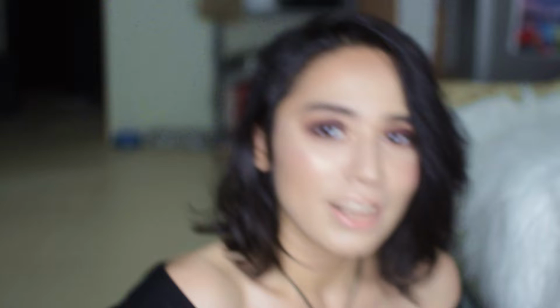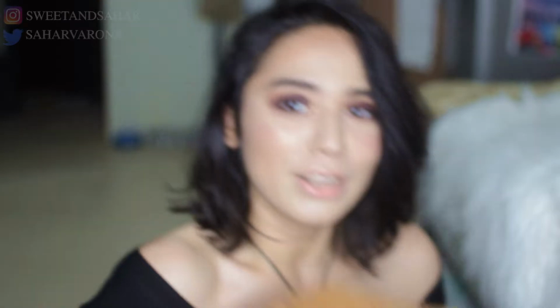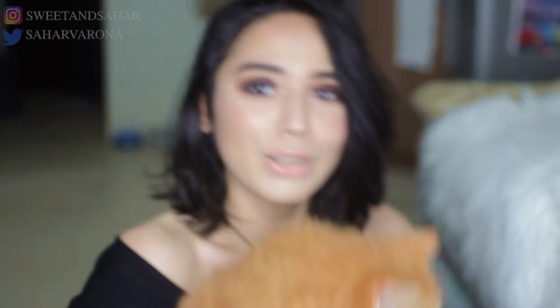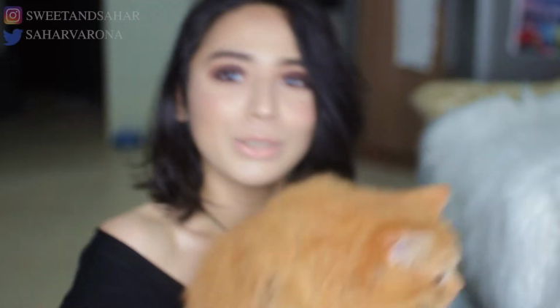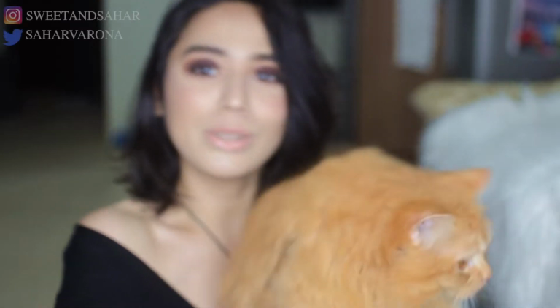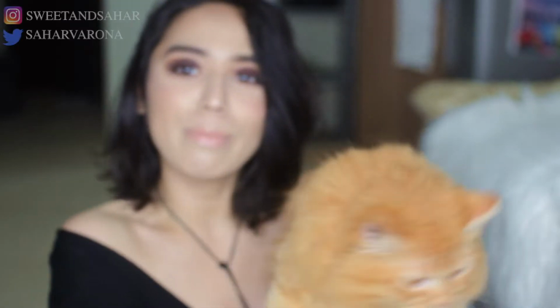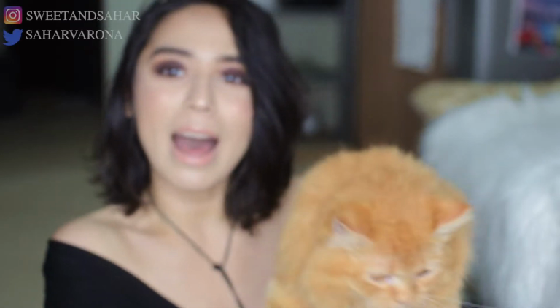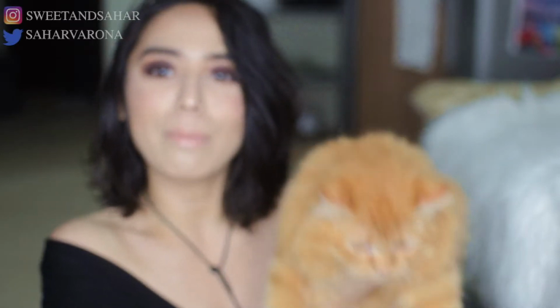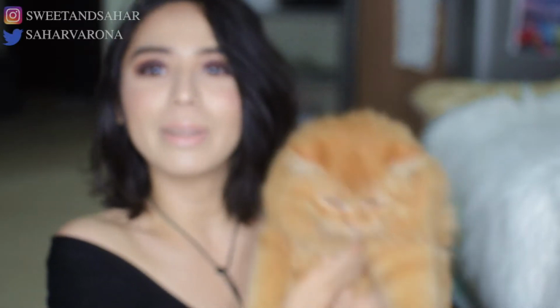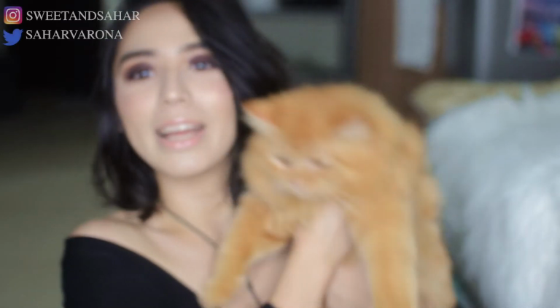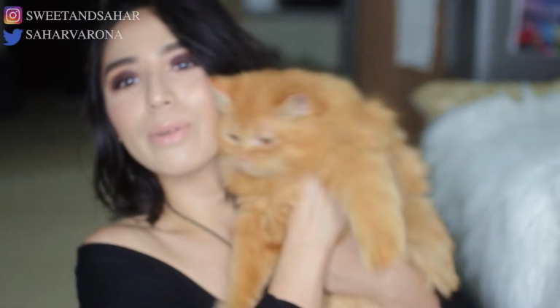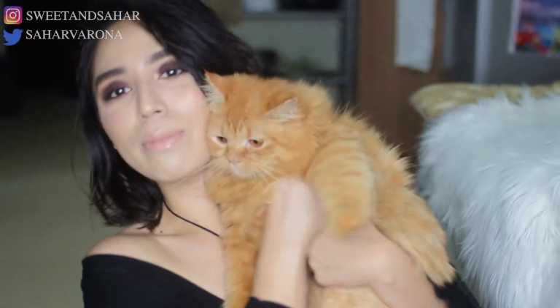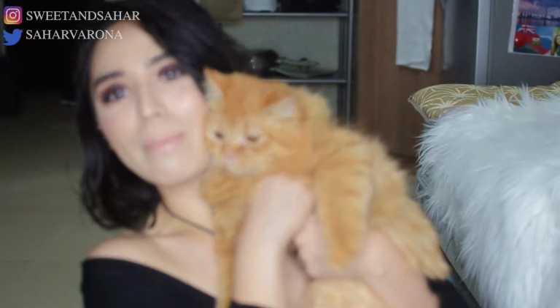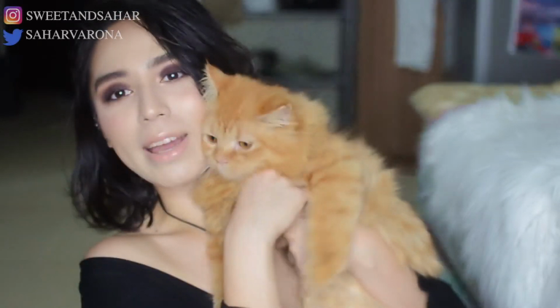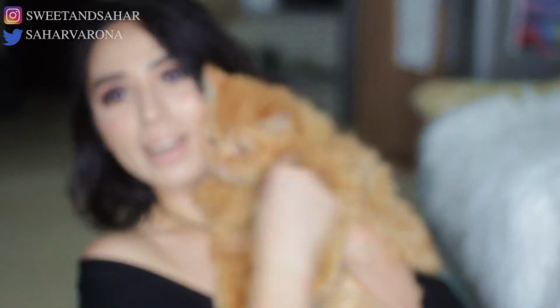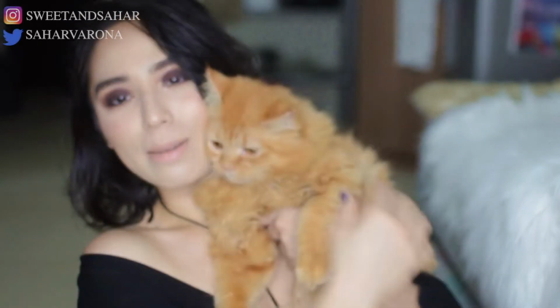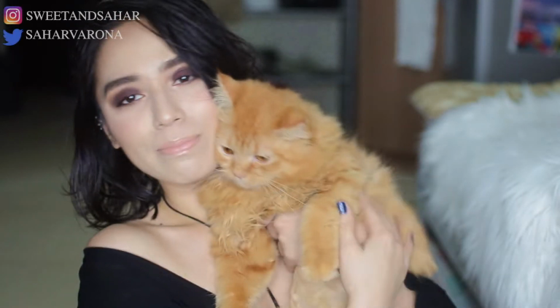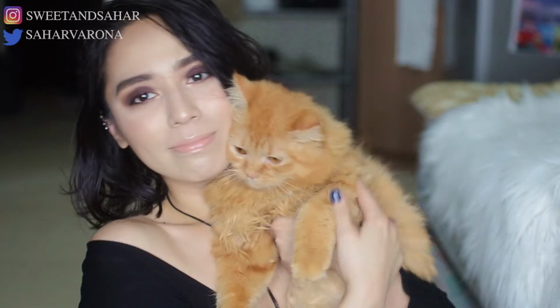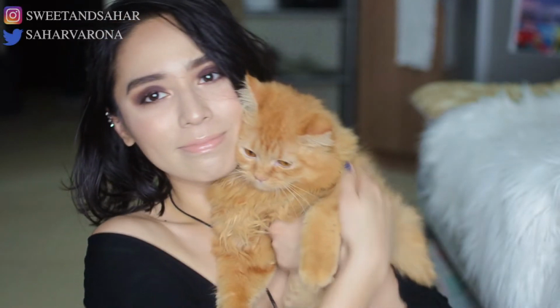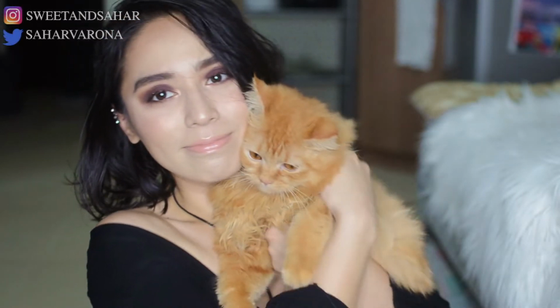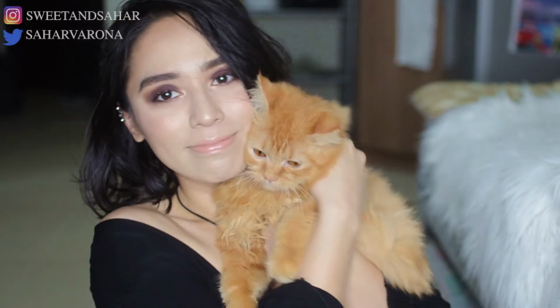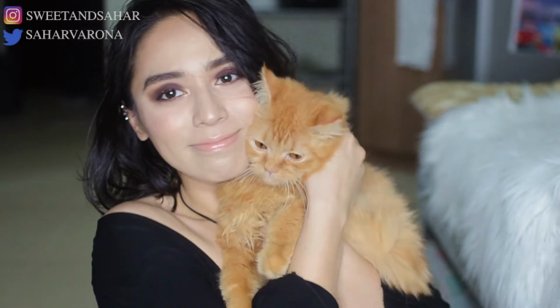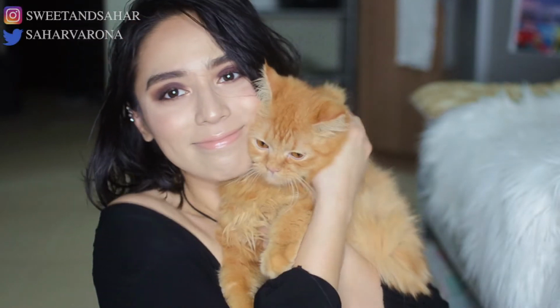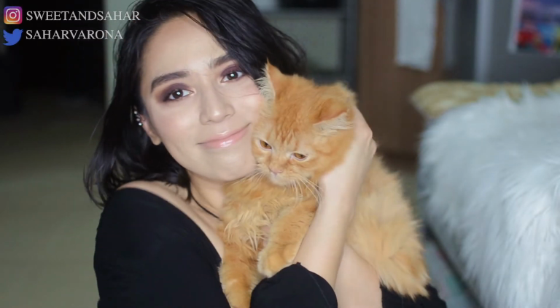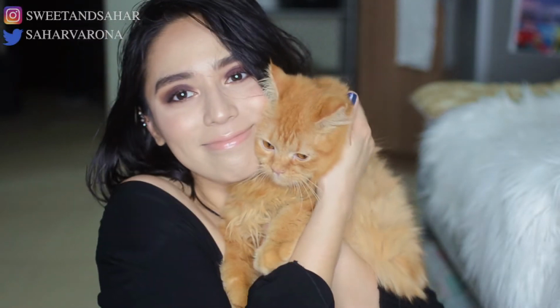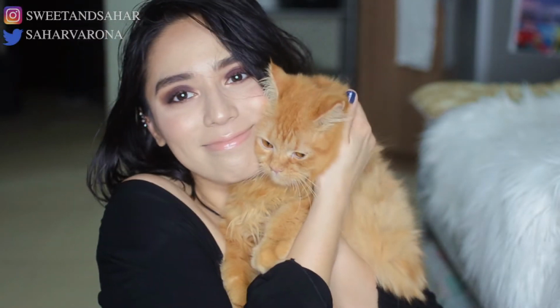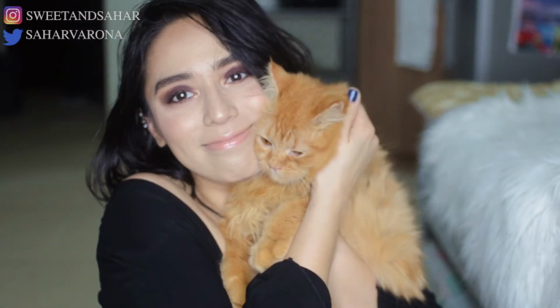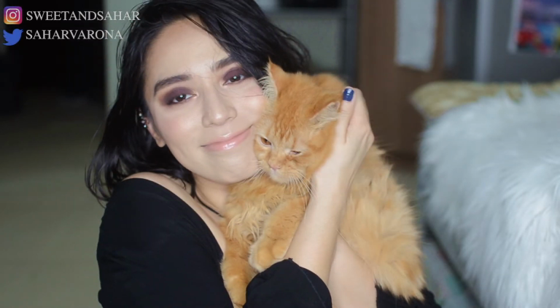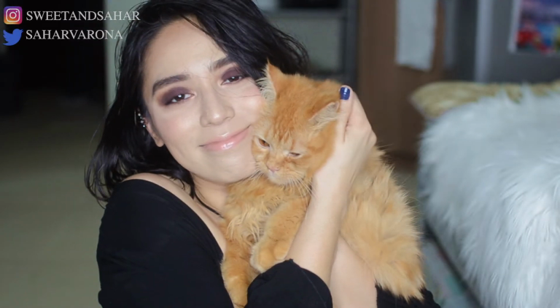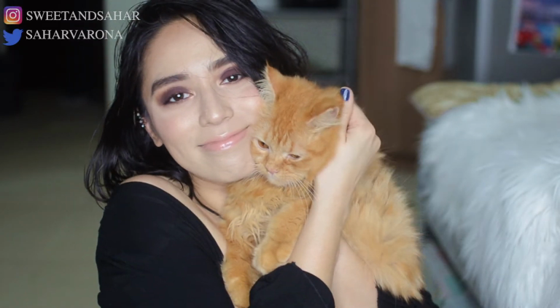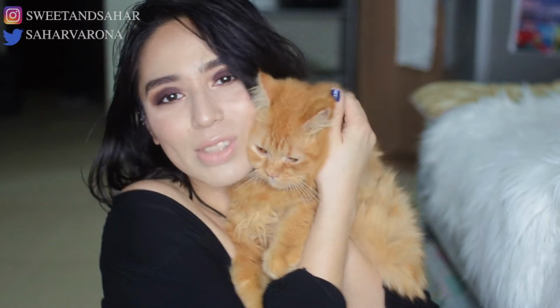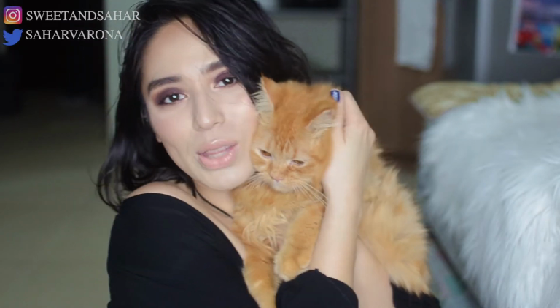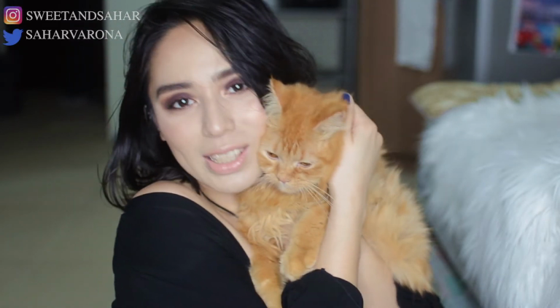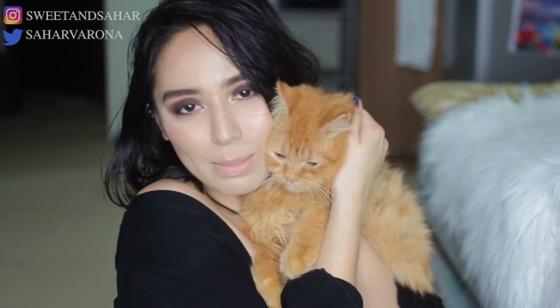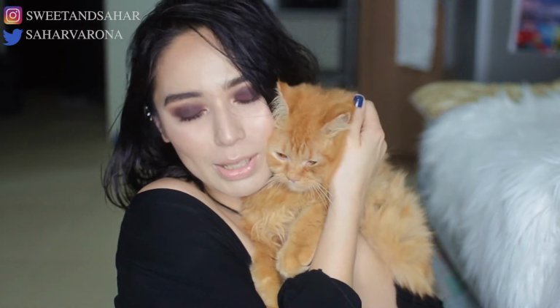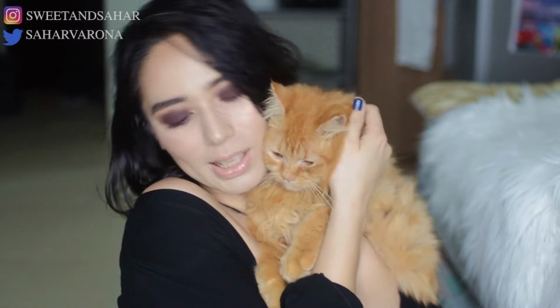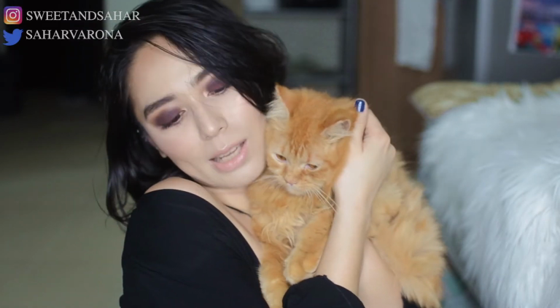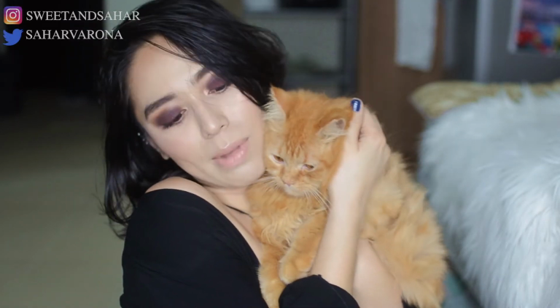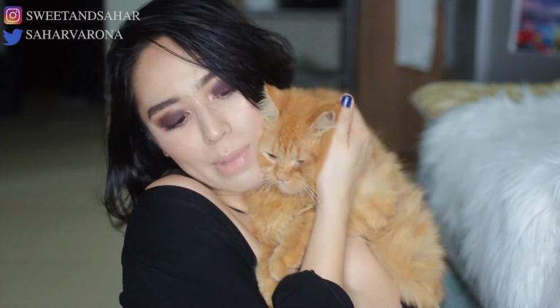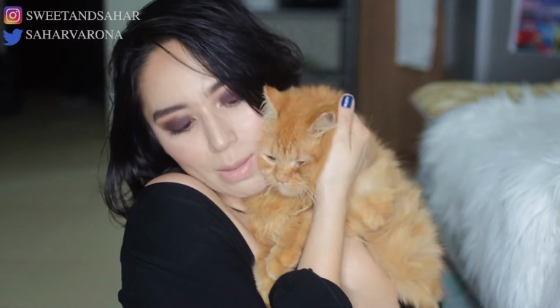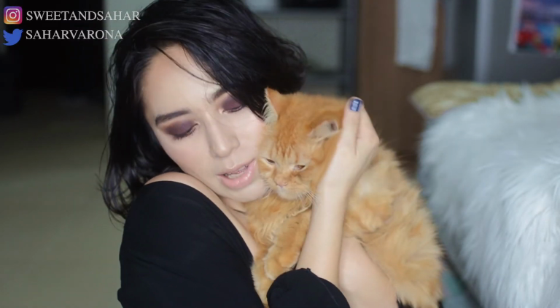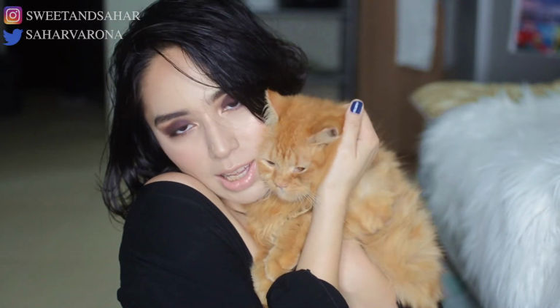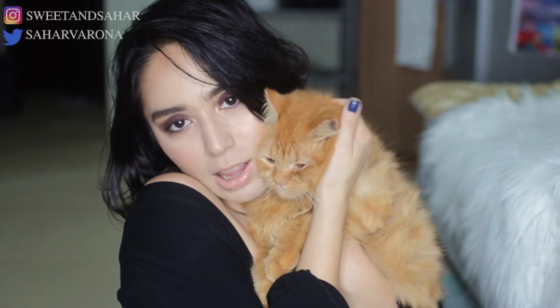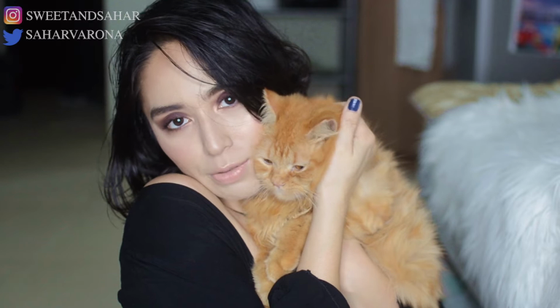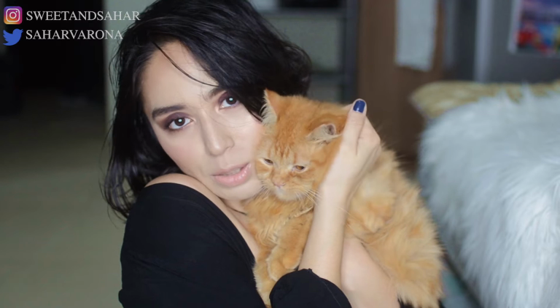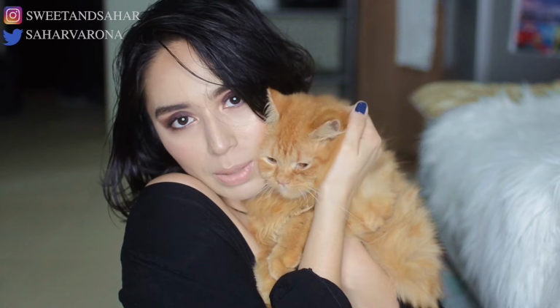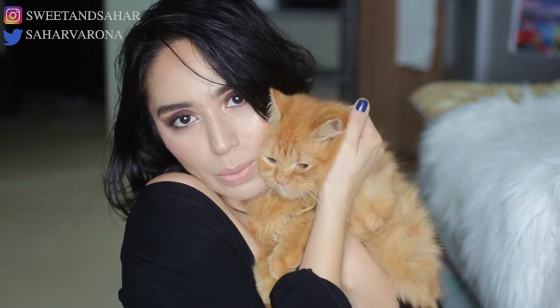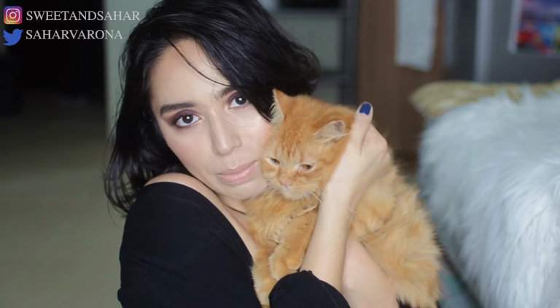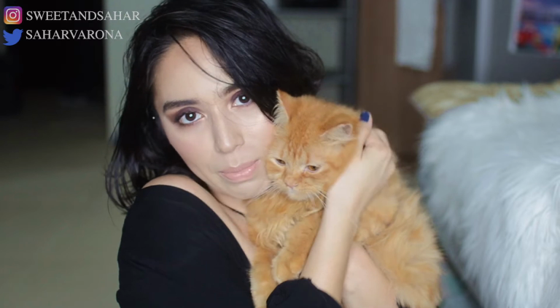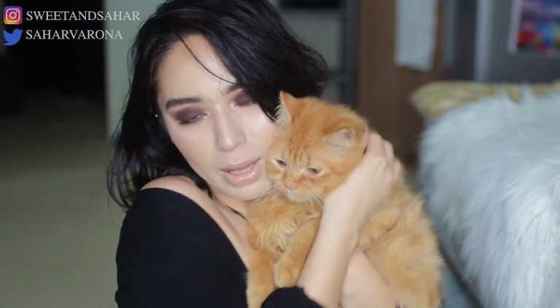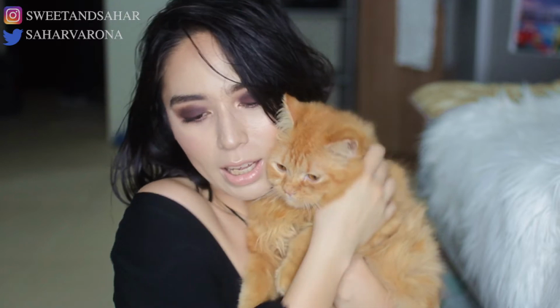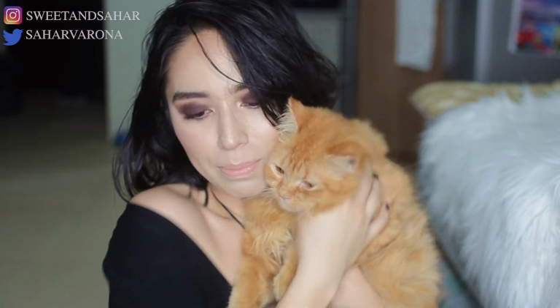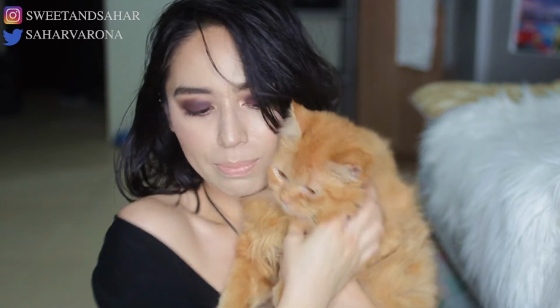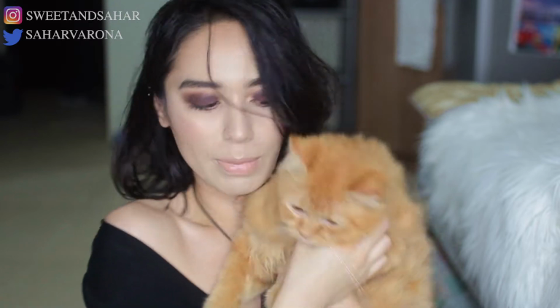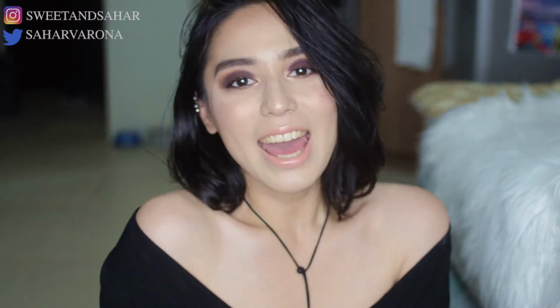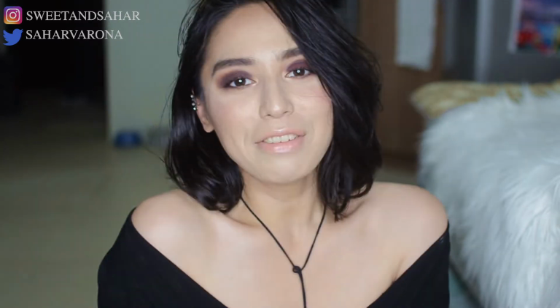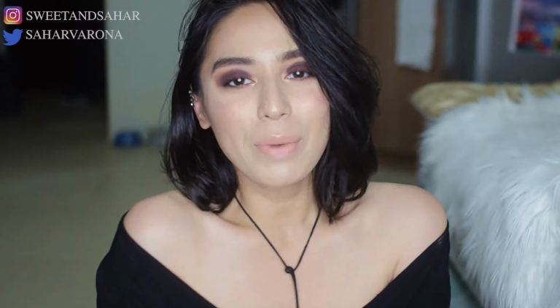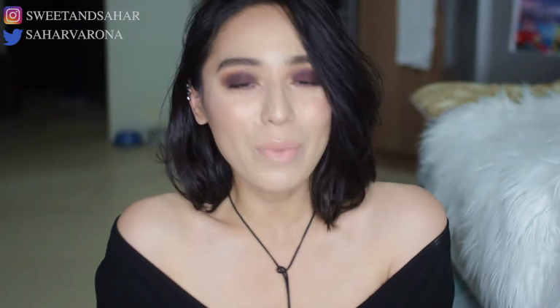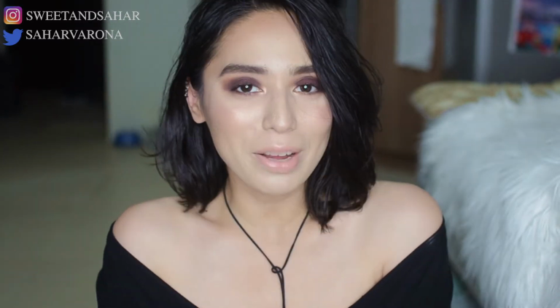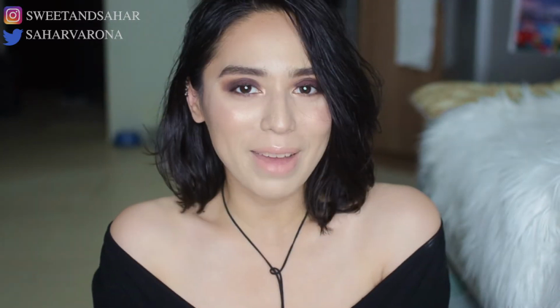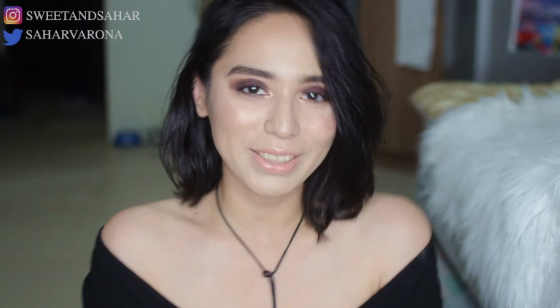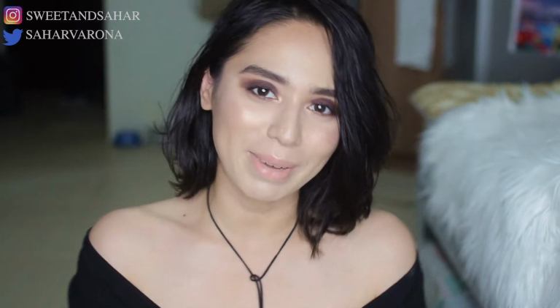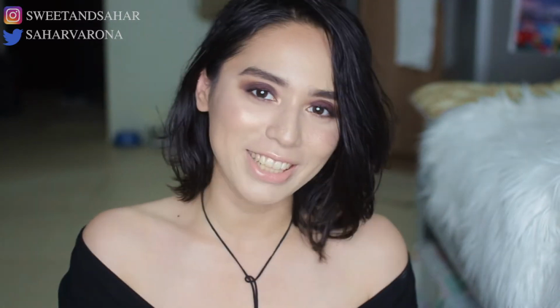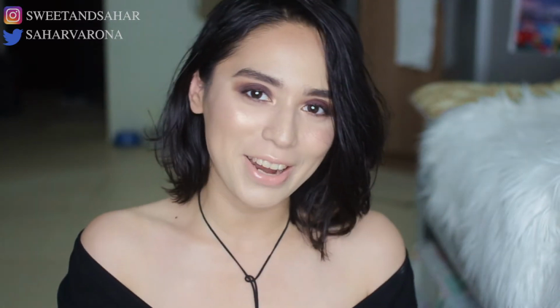Look who's back playing with my makeup. So this is Biscuit, my baby. He loves to play with my makeup. Hey everyone, welcome back to my channel.